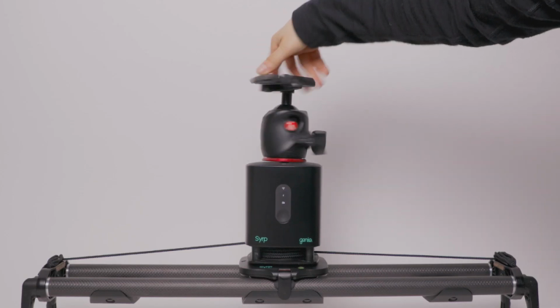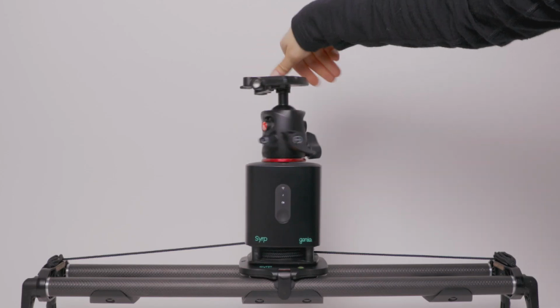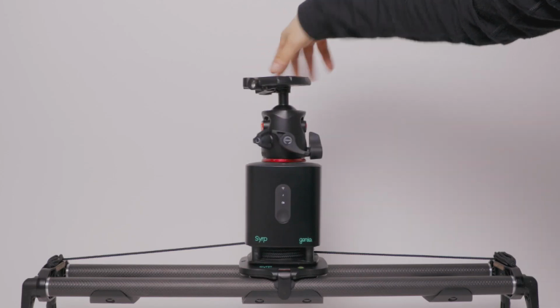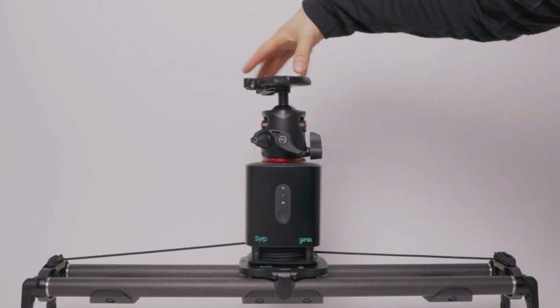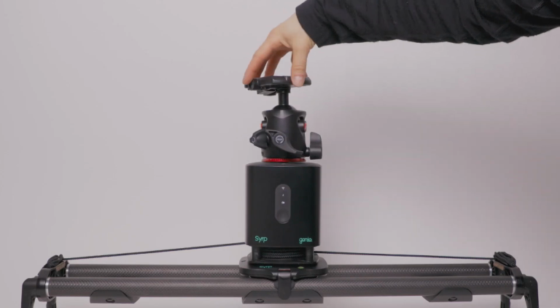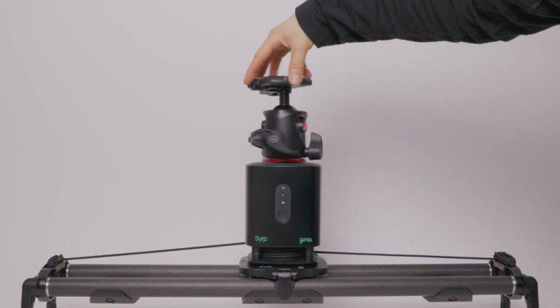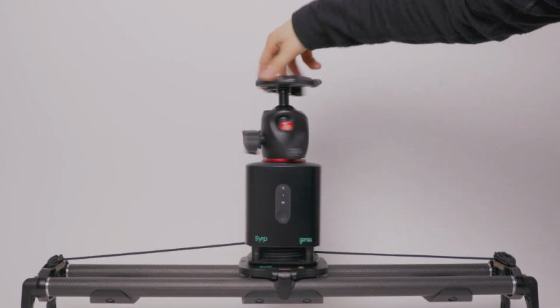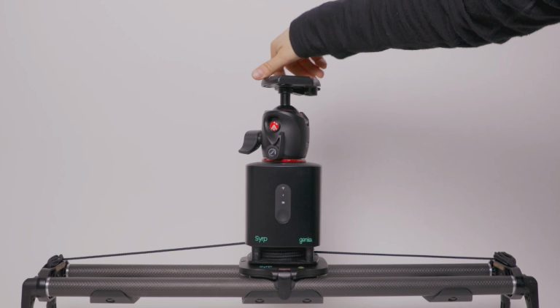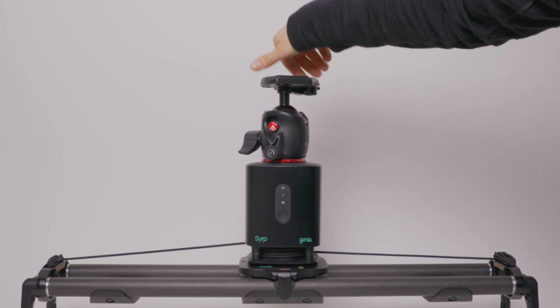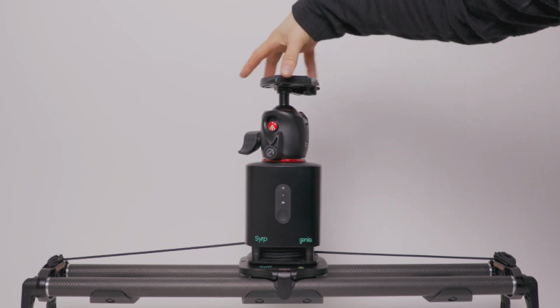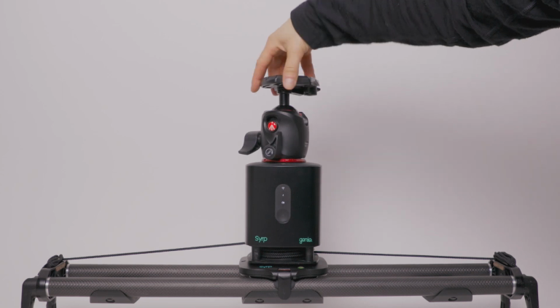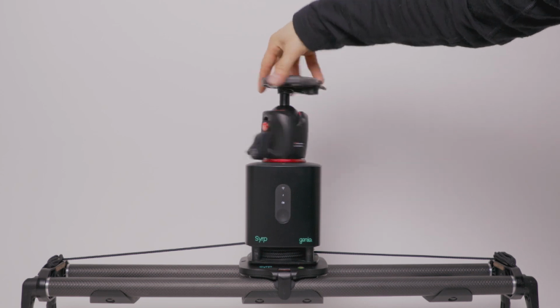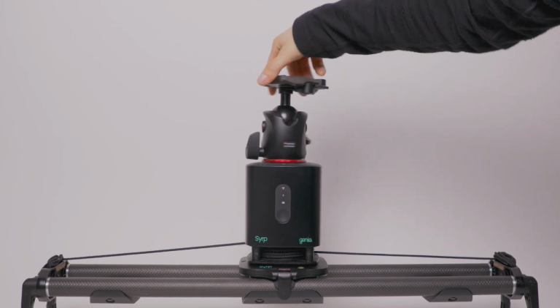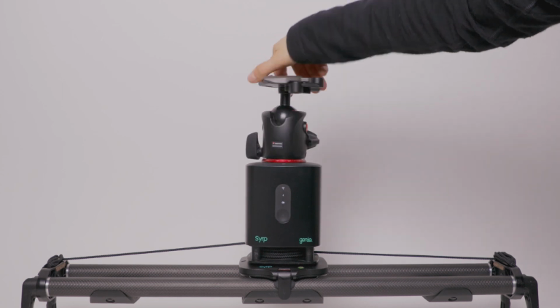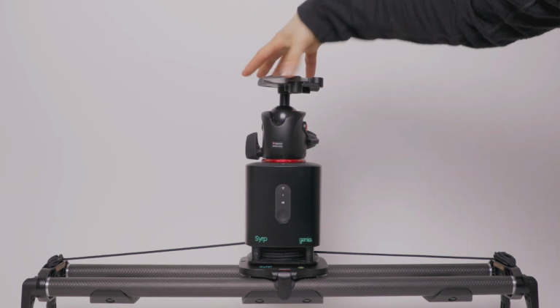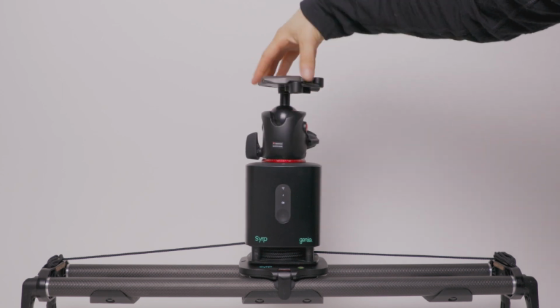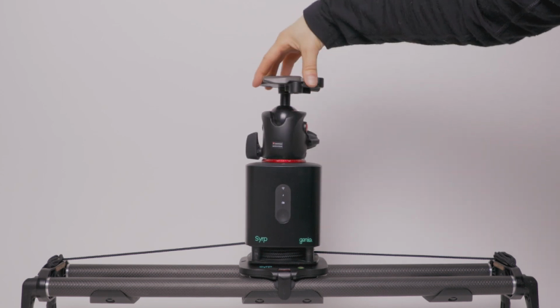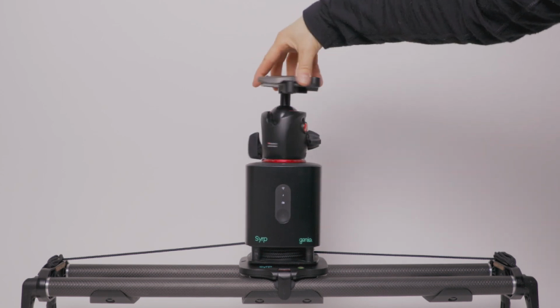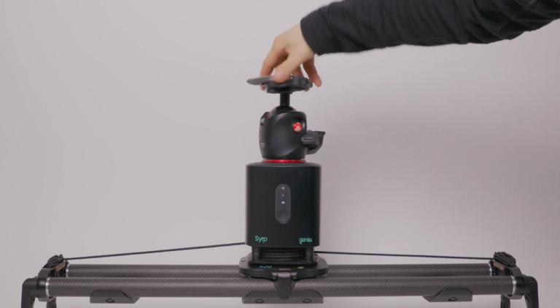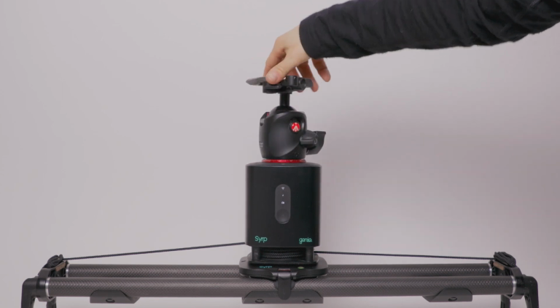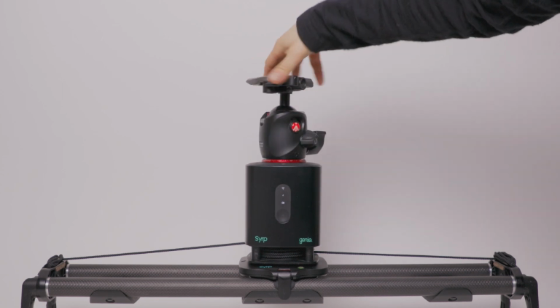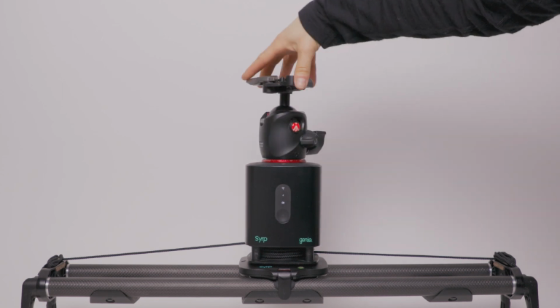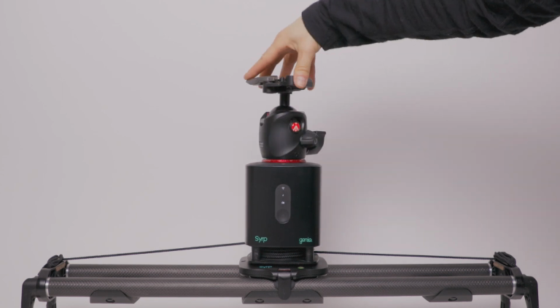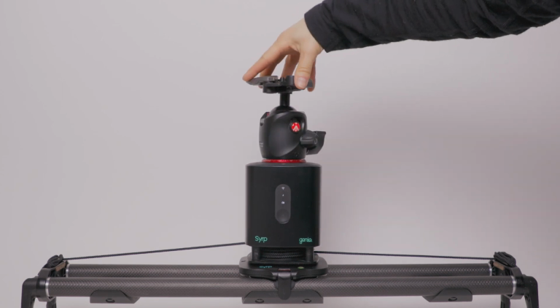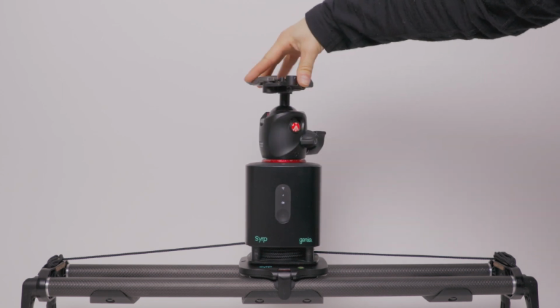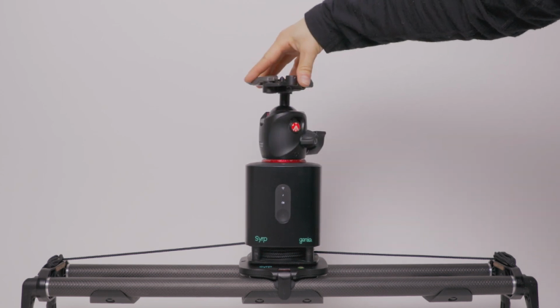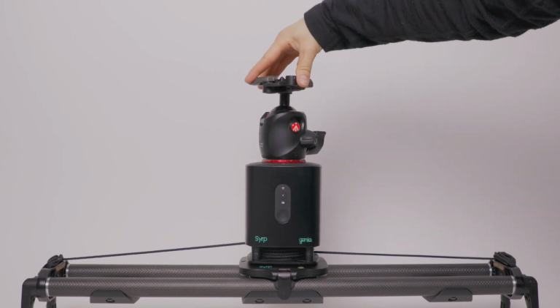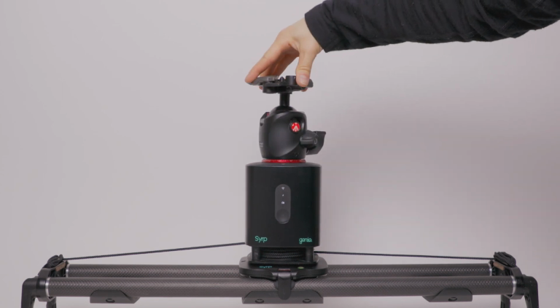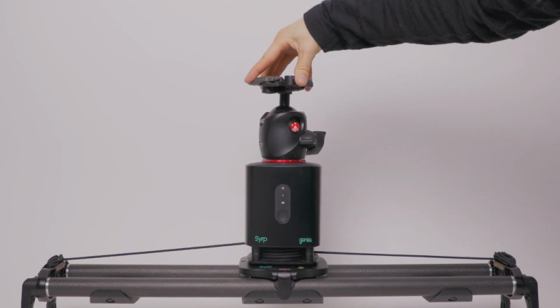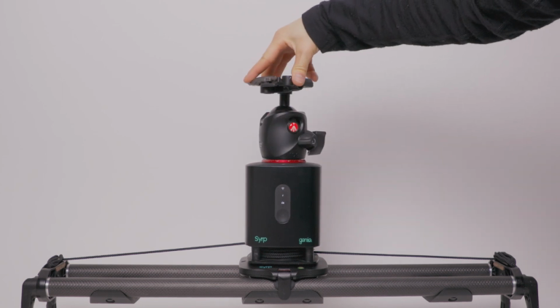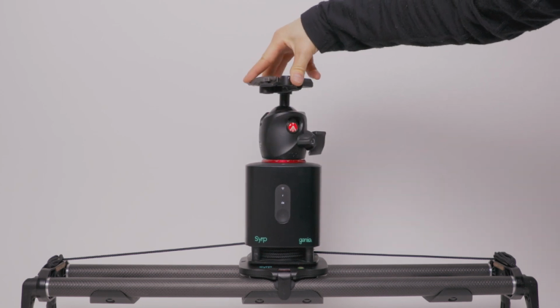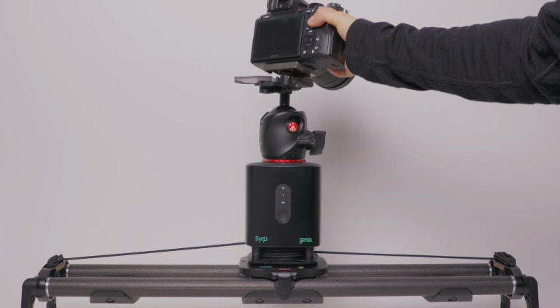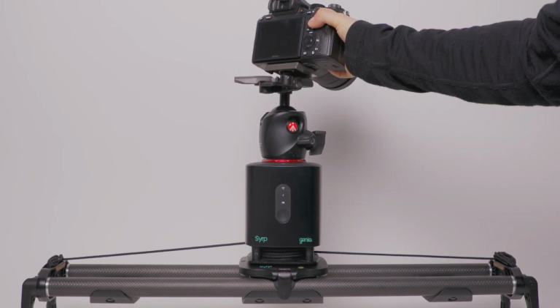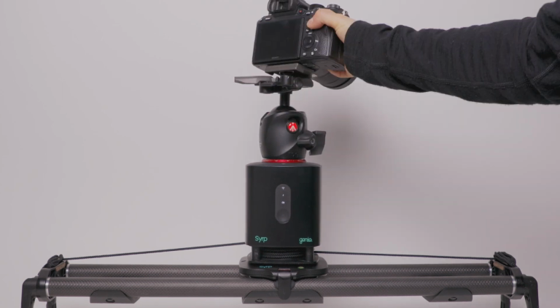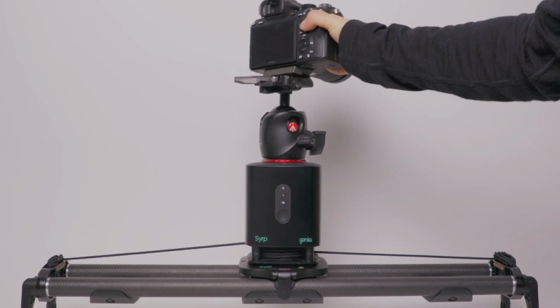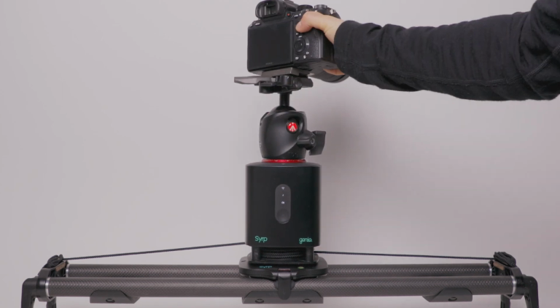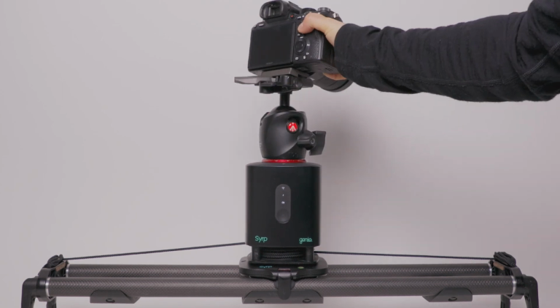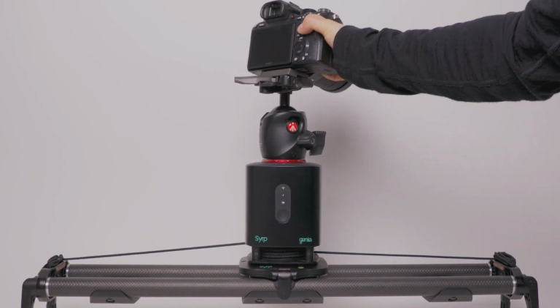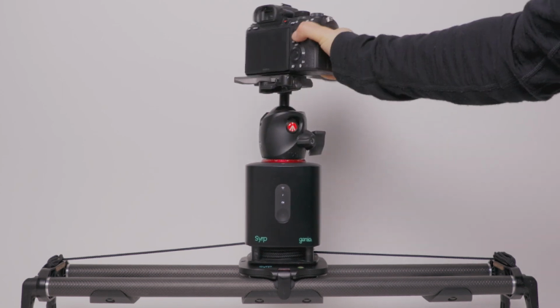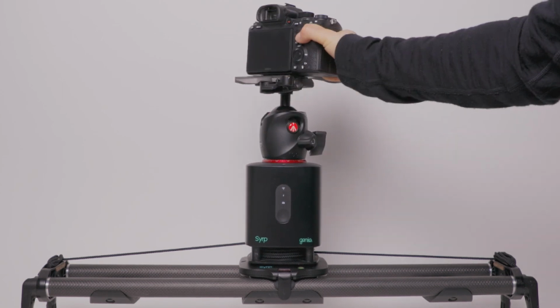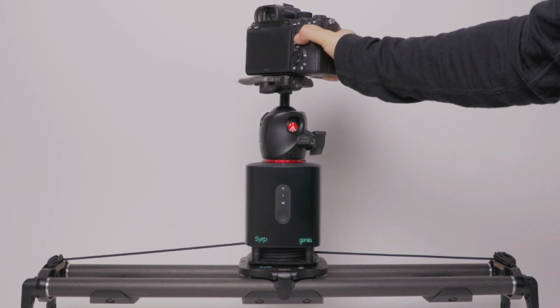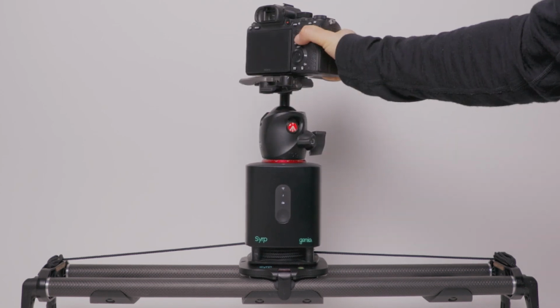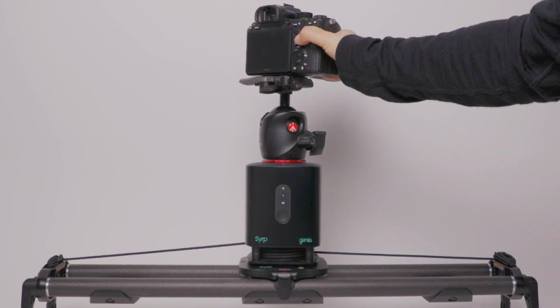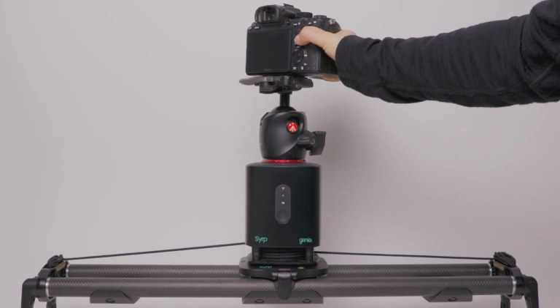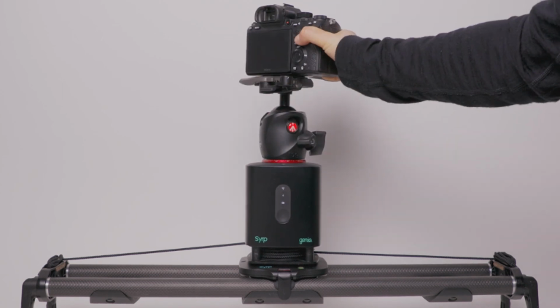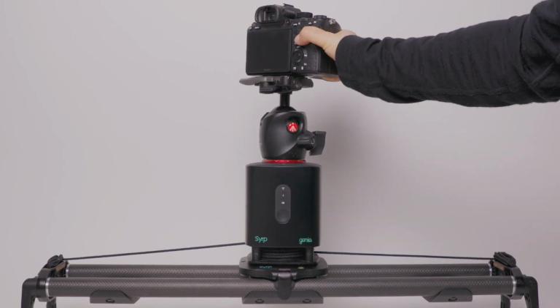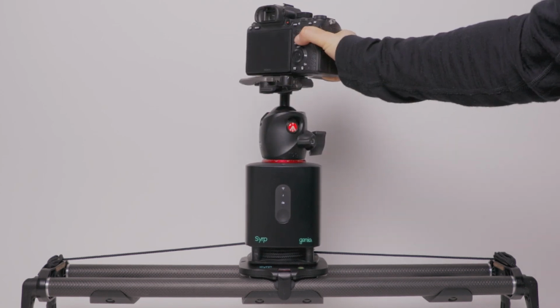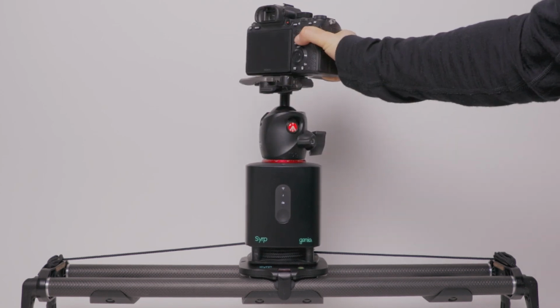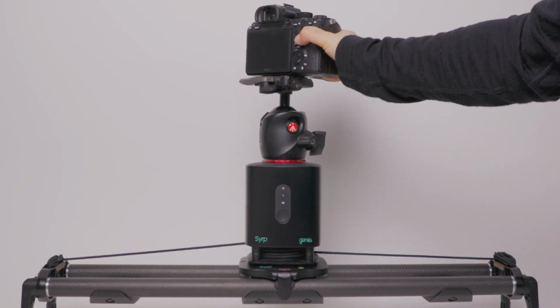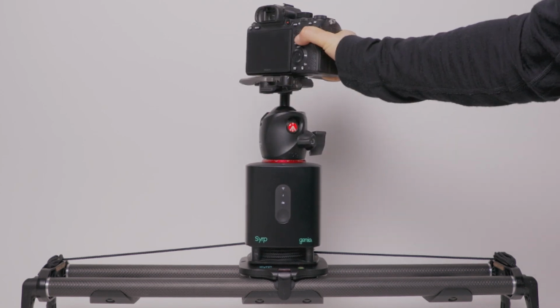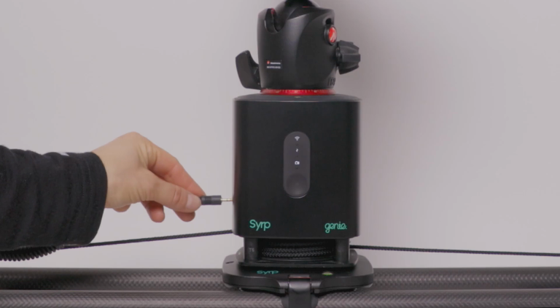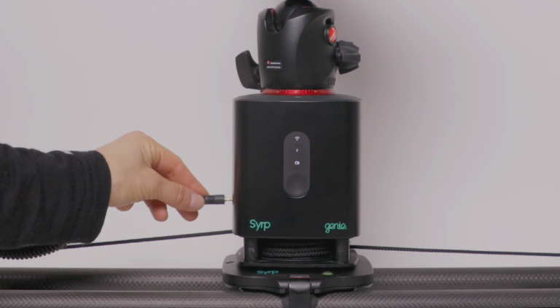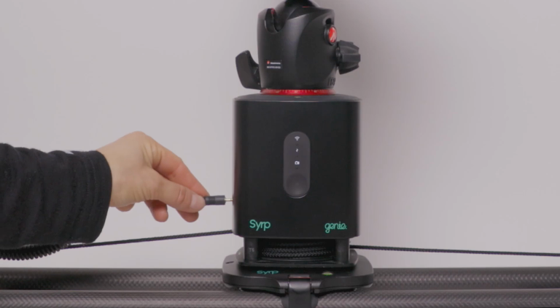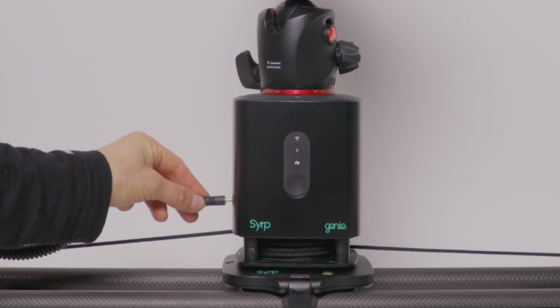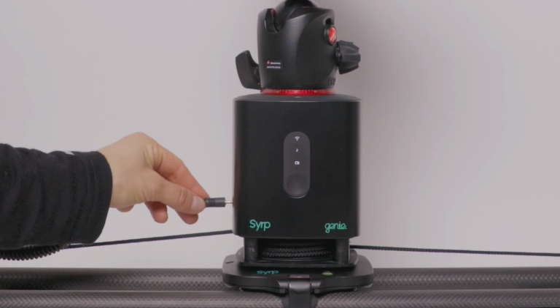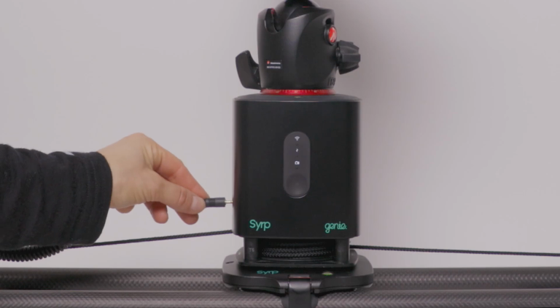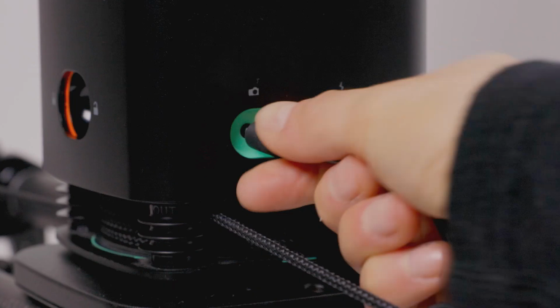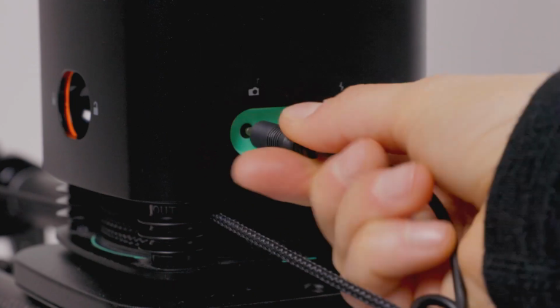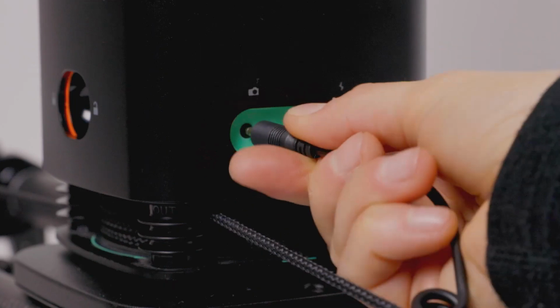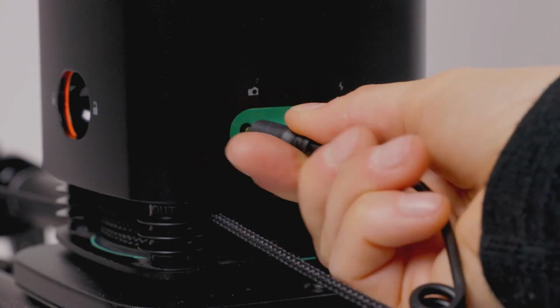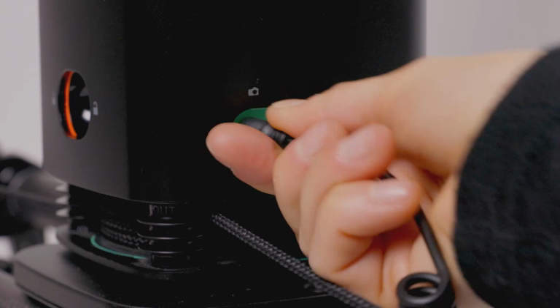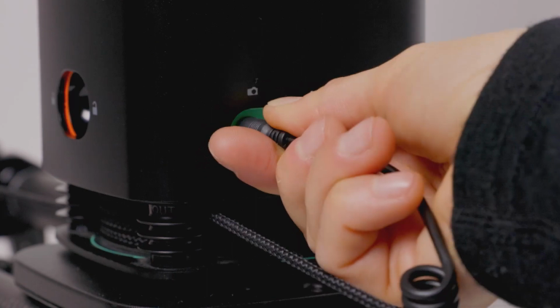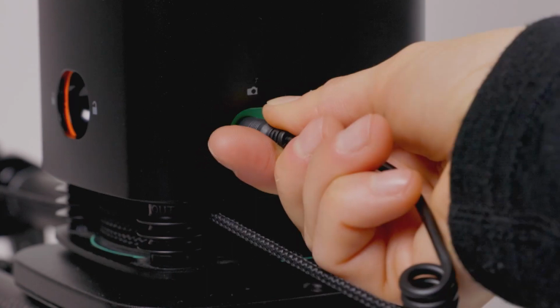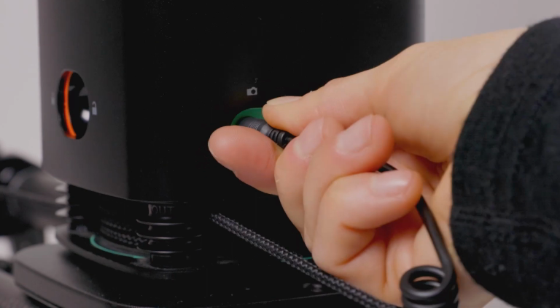Then attach your ball head and camera on top. Lastly, attach your link cable.